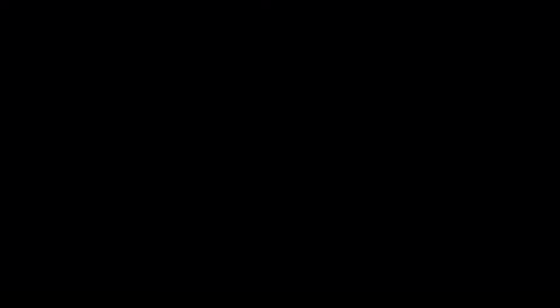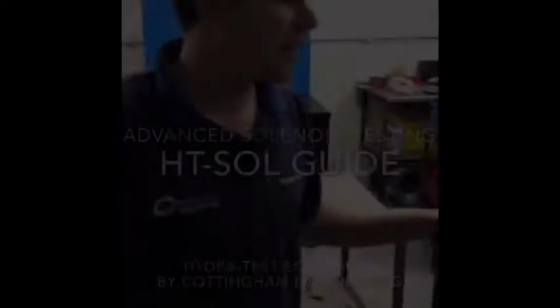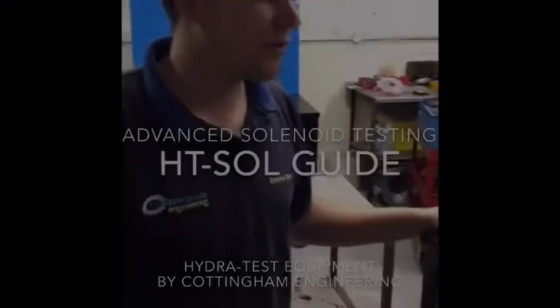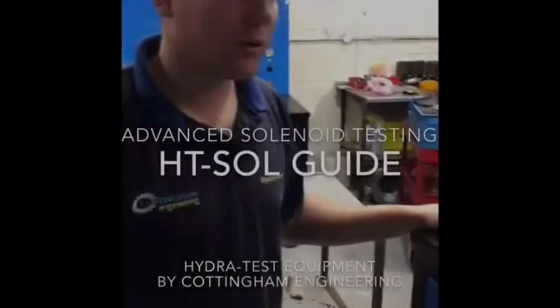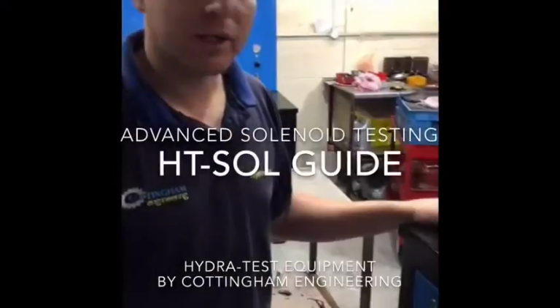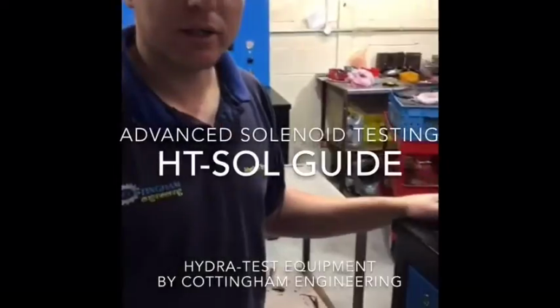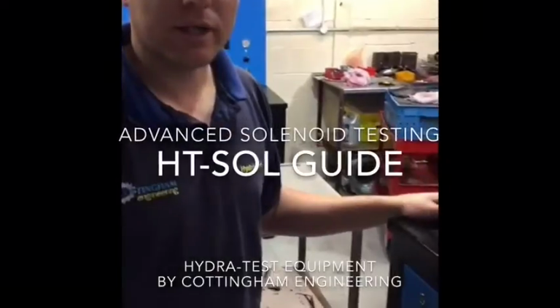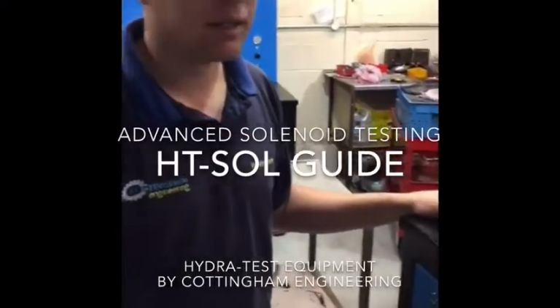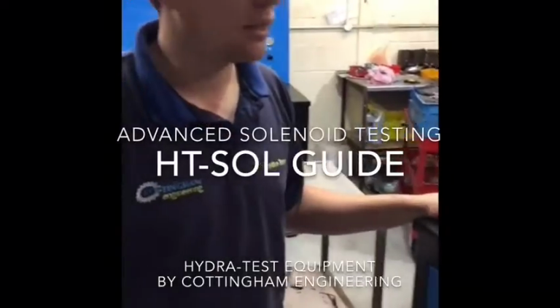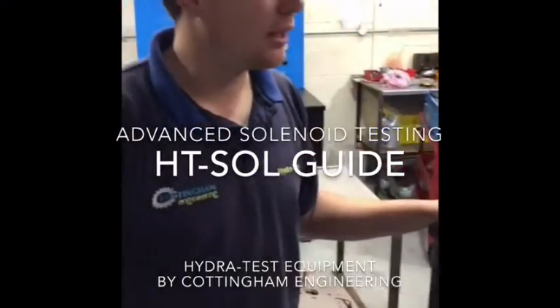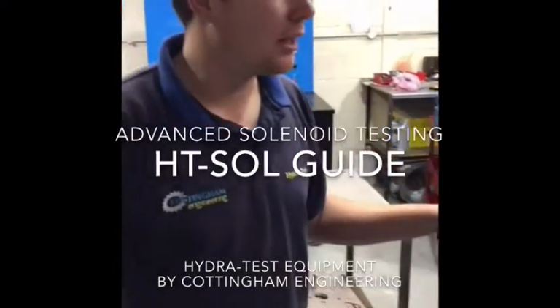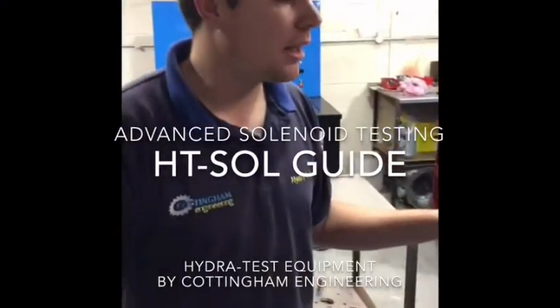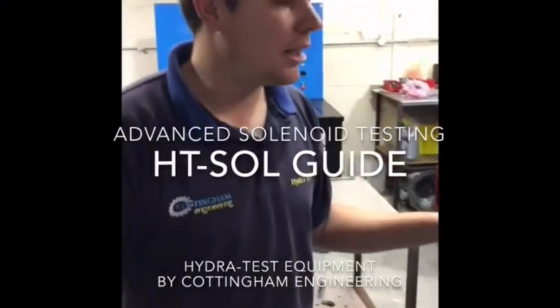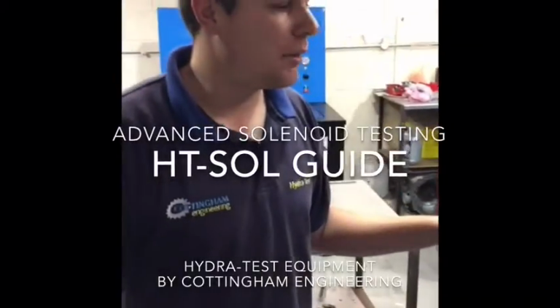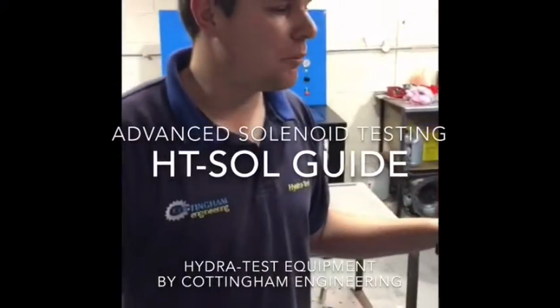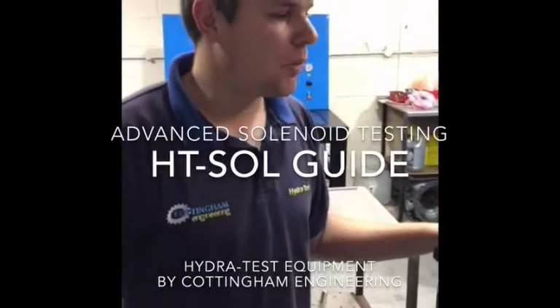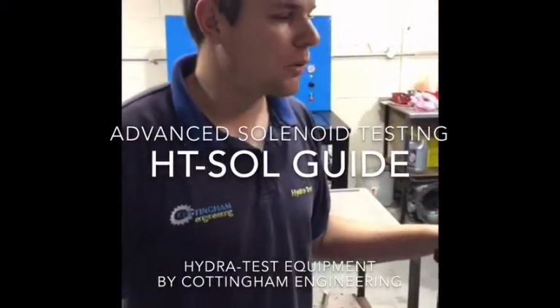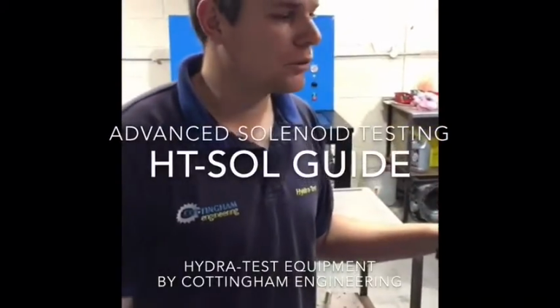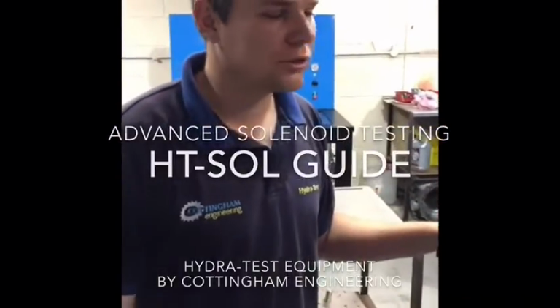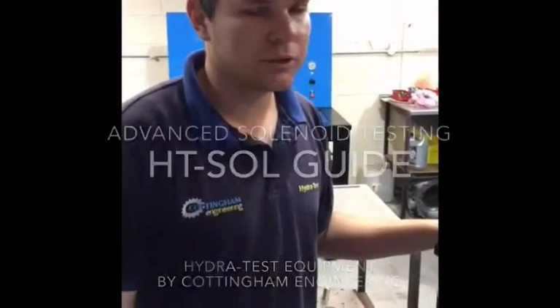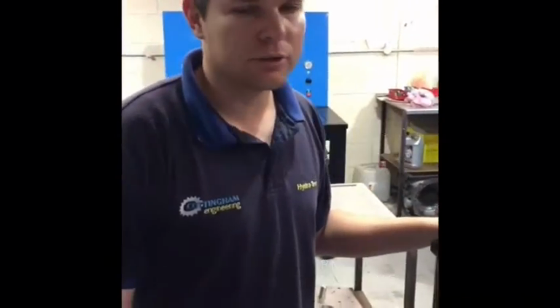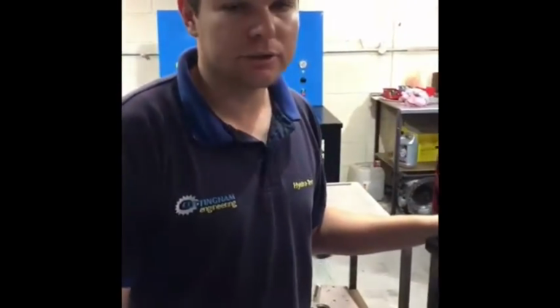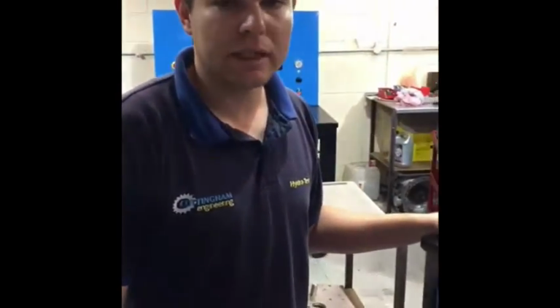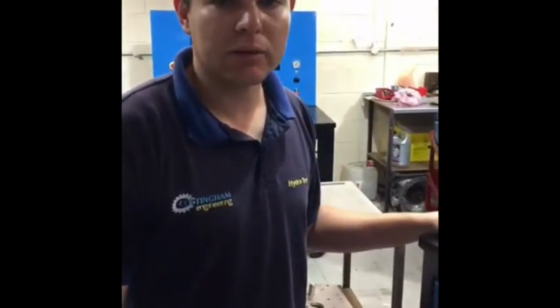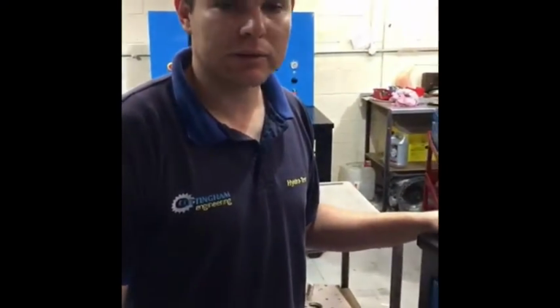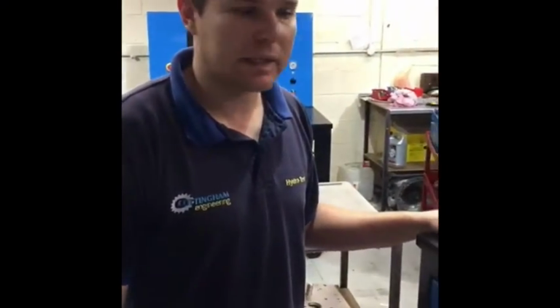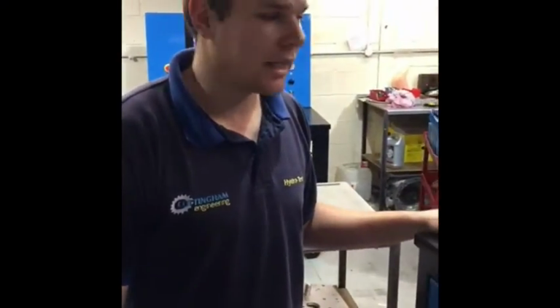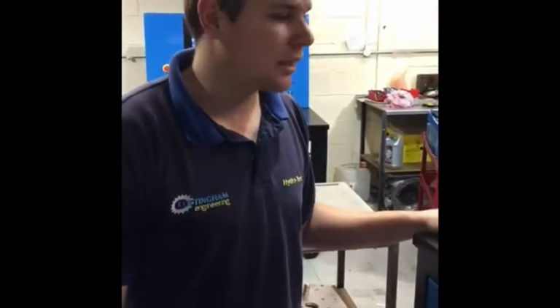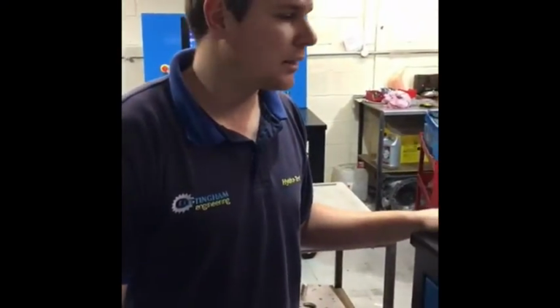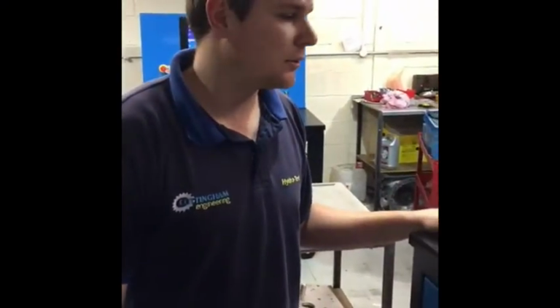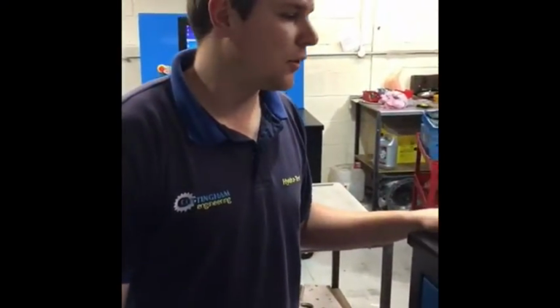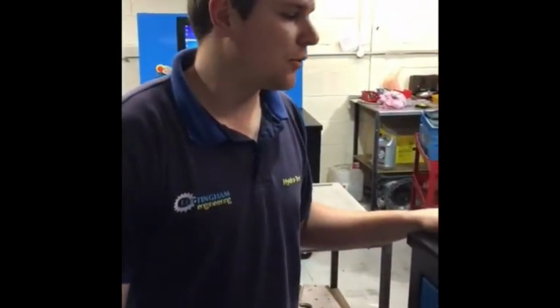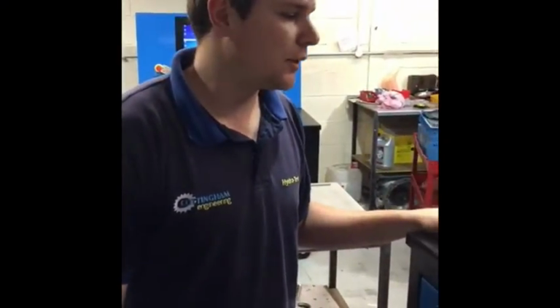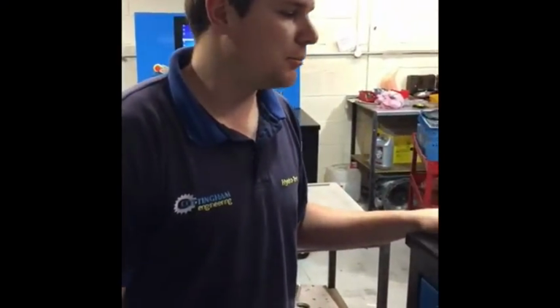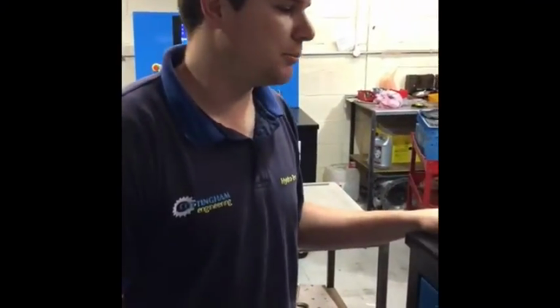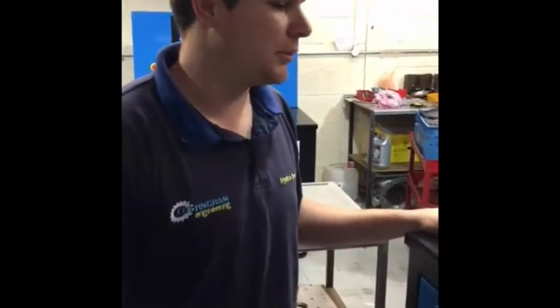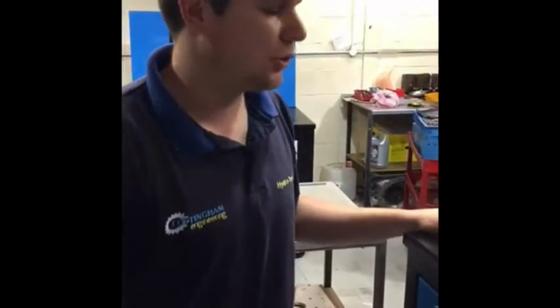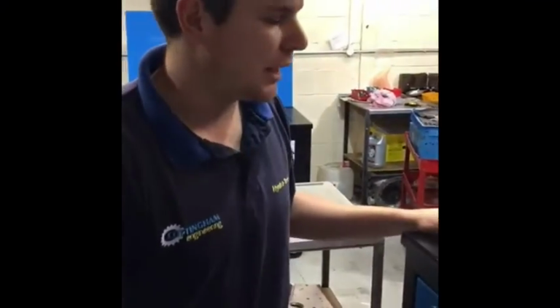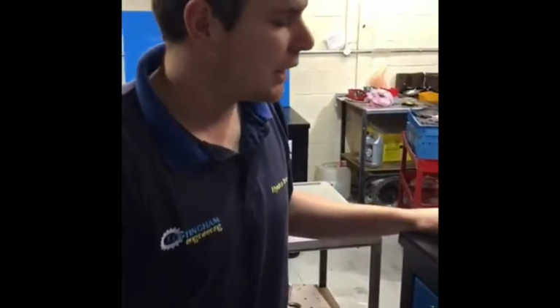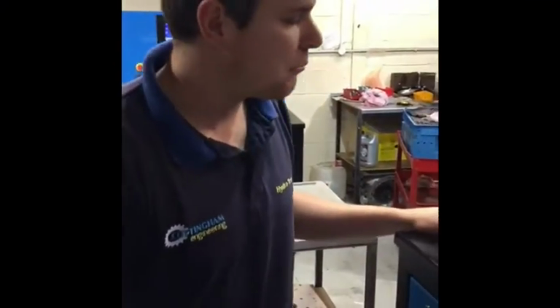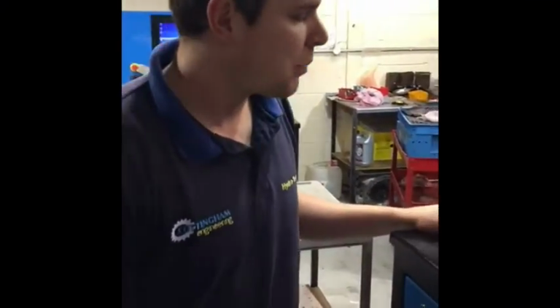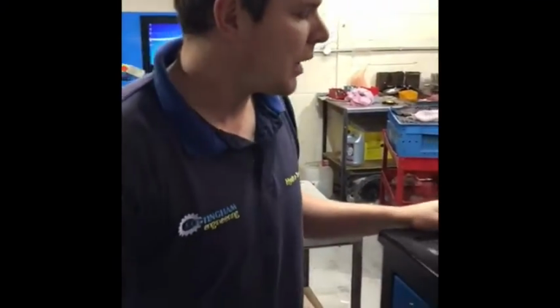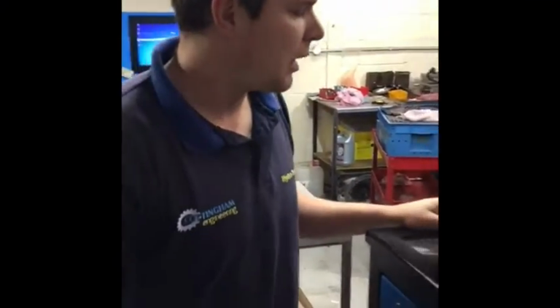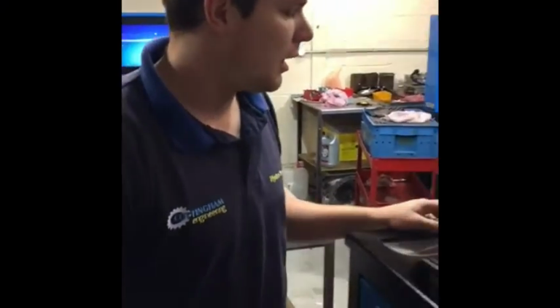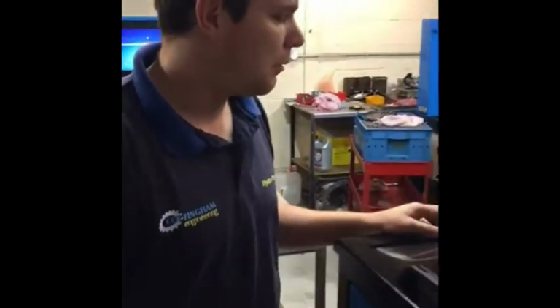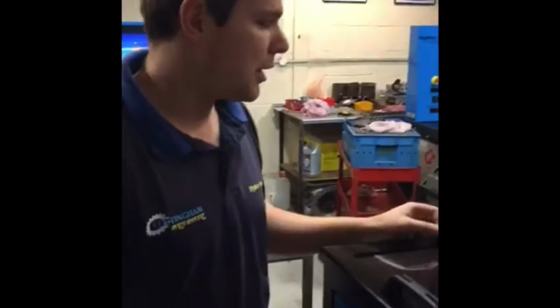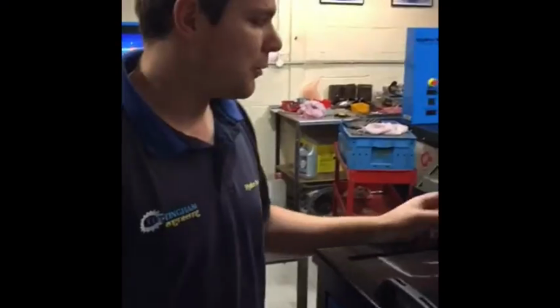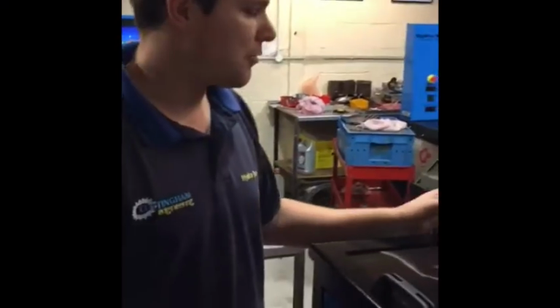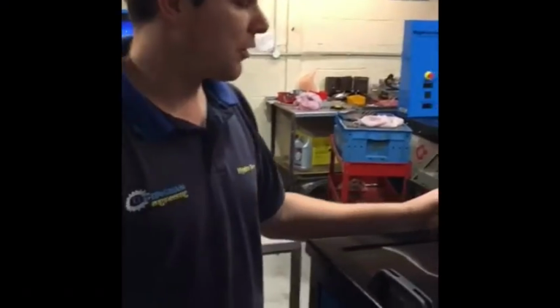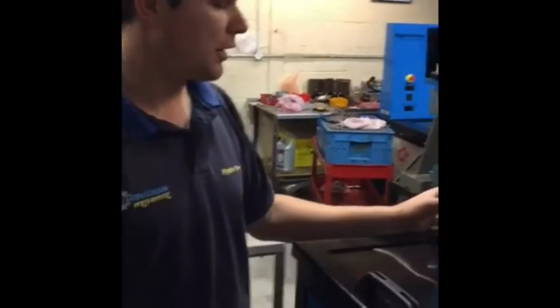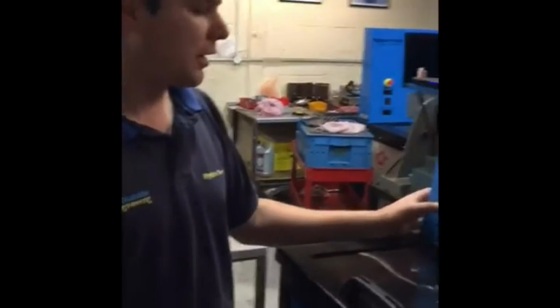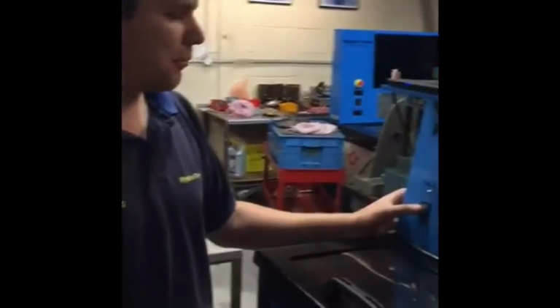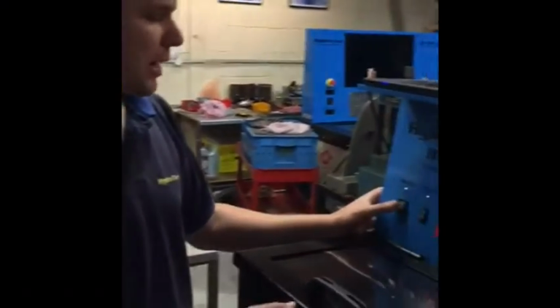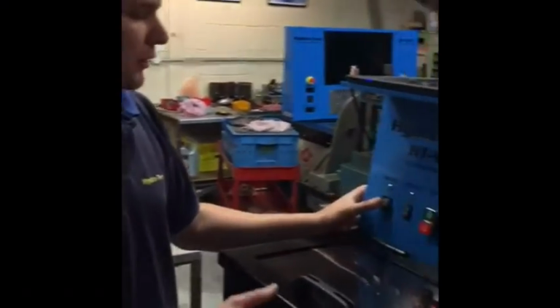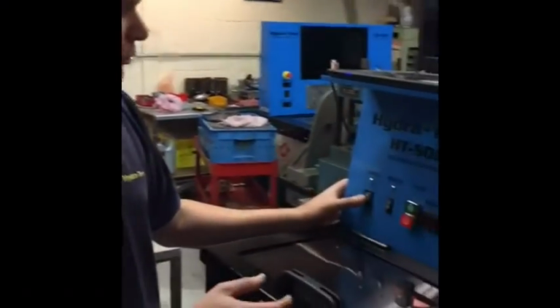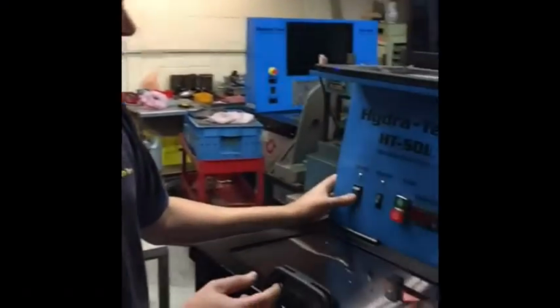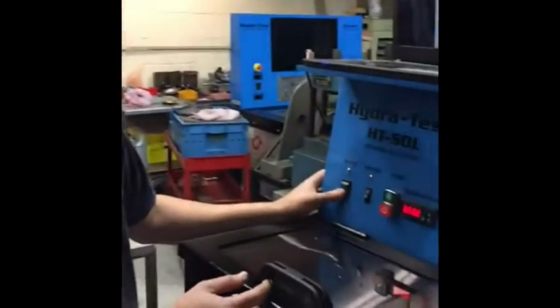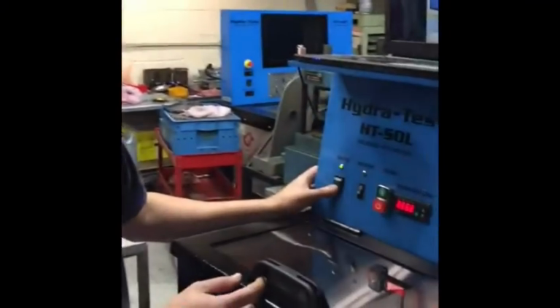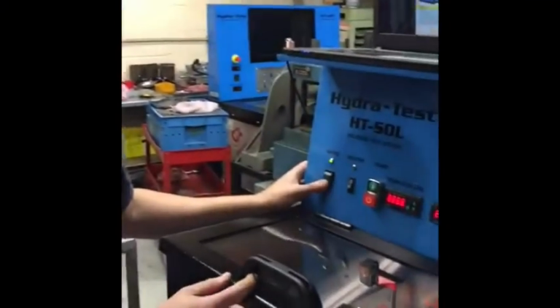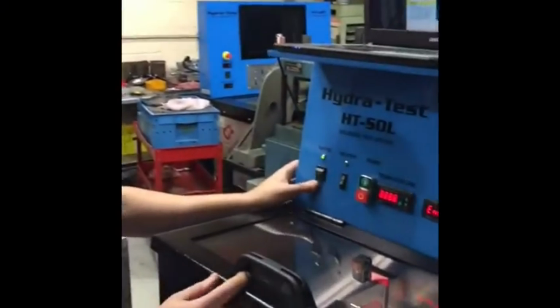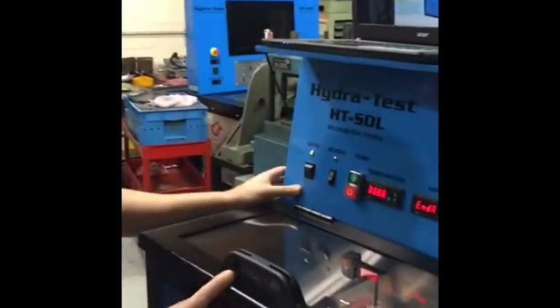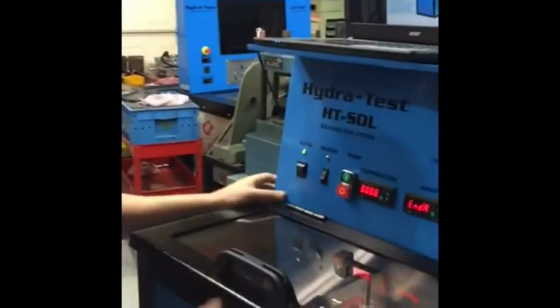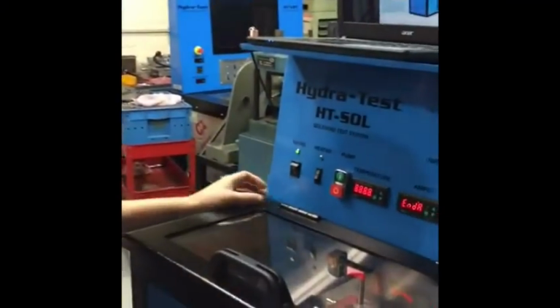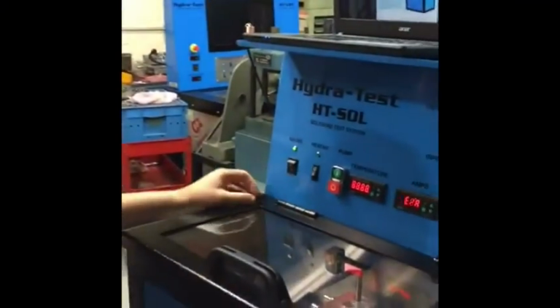We're going to have a quick look at the Model 2 single tank solenoid machine. Here we've got the main switch — switching it on.